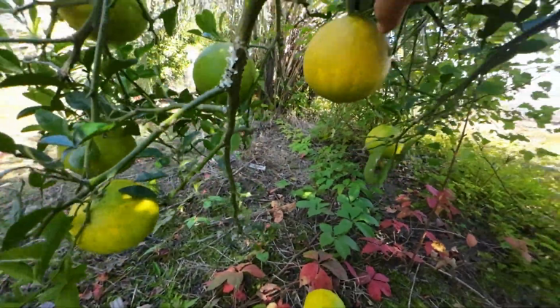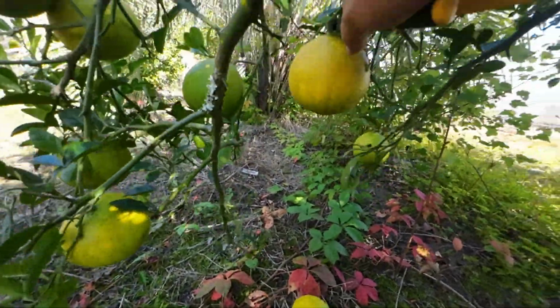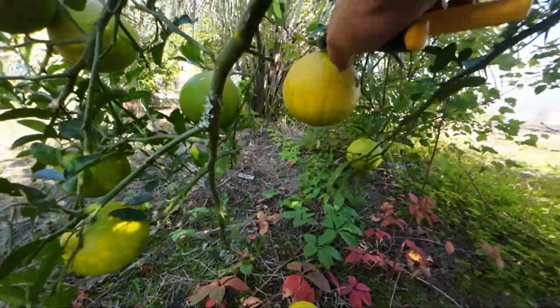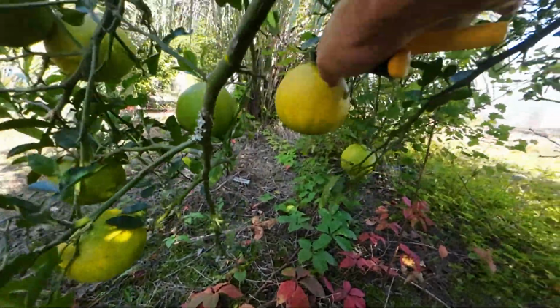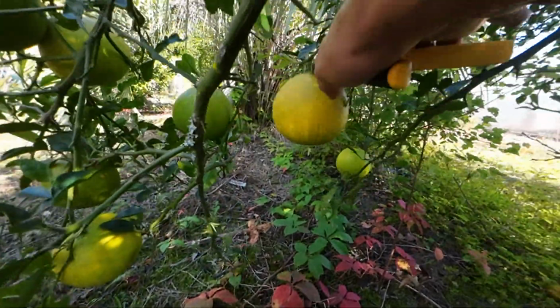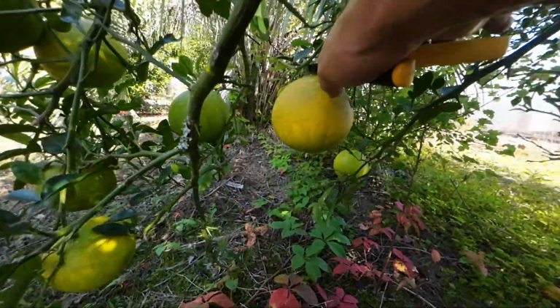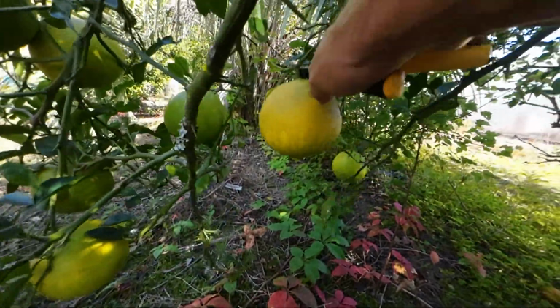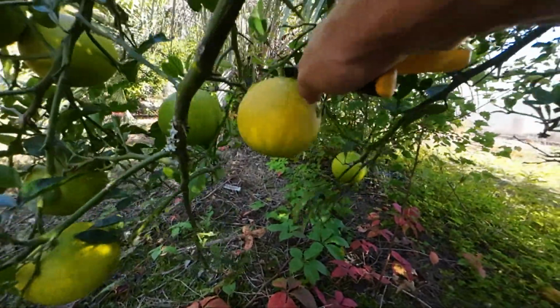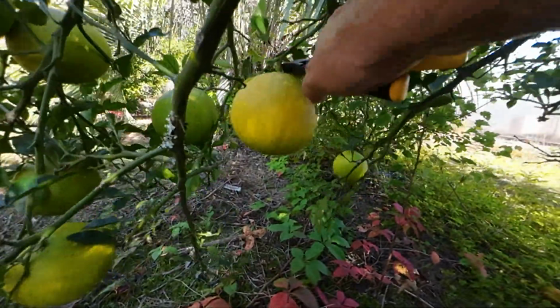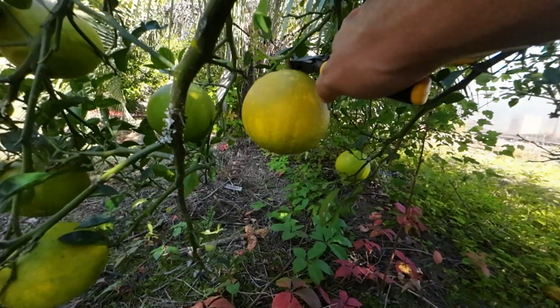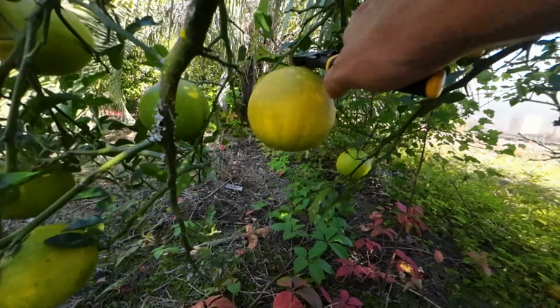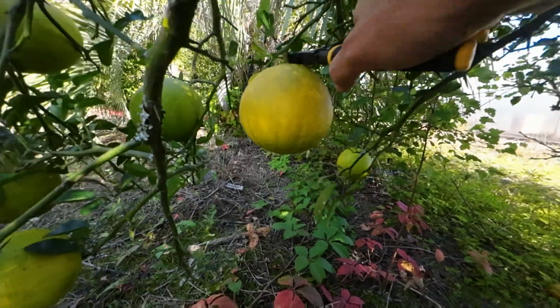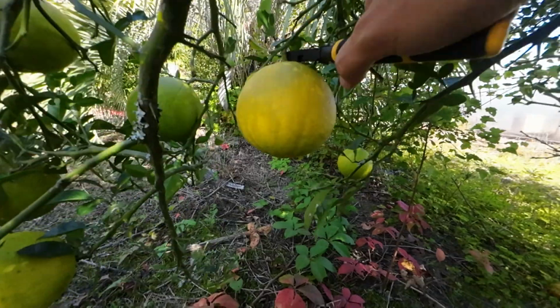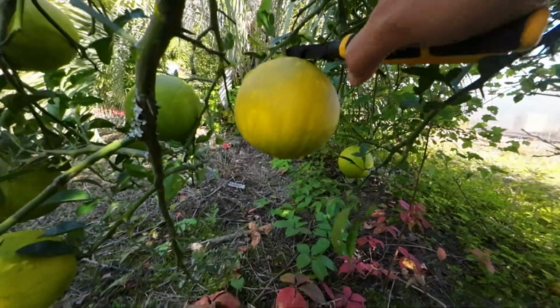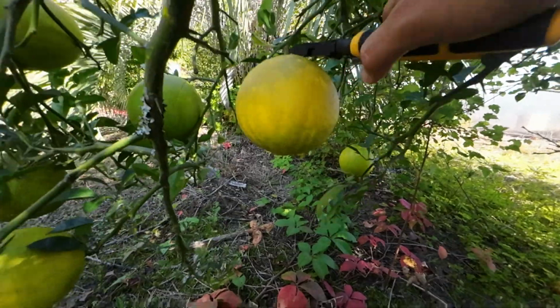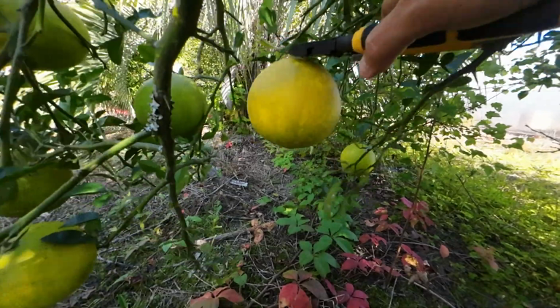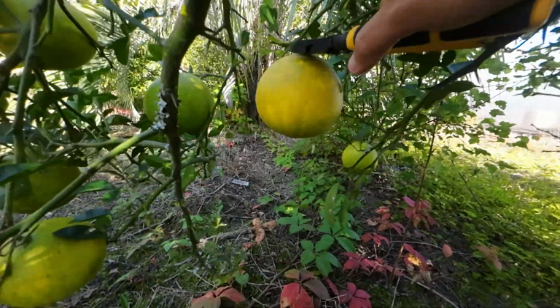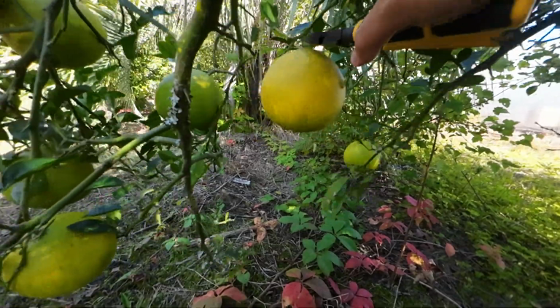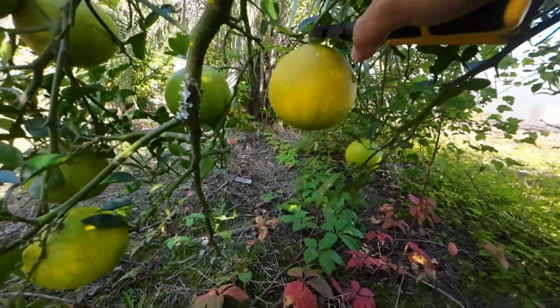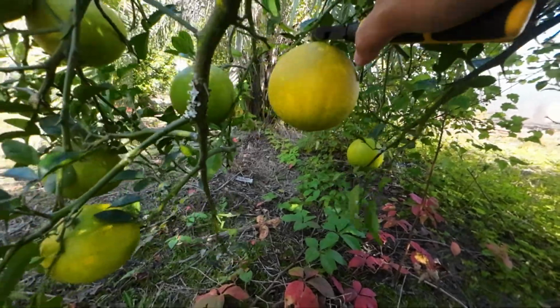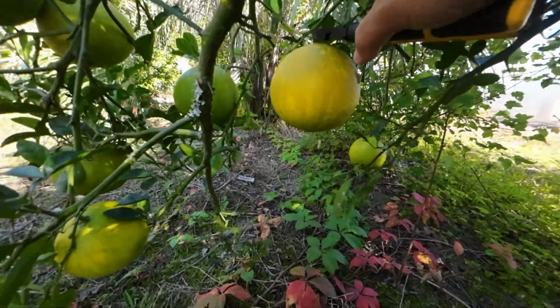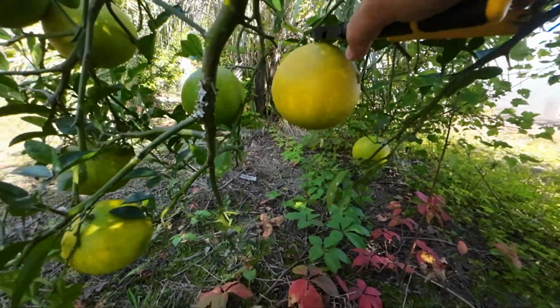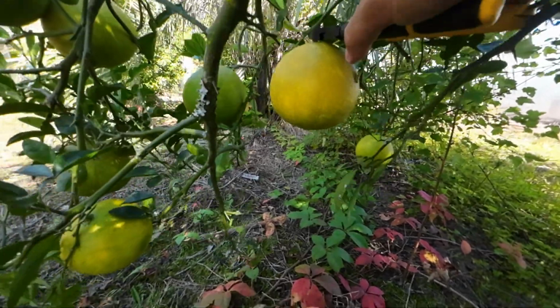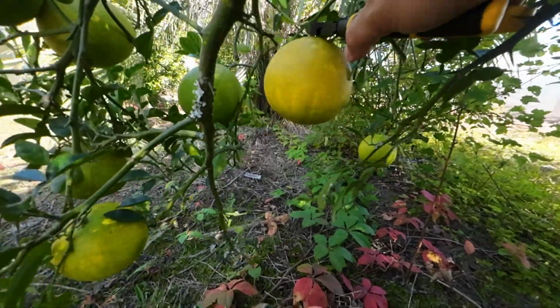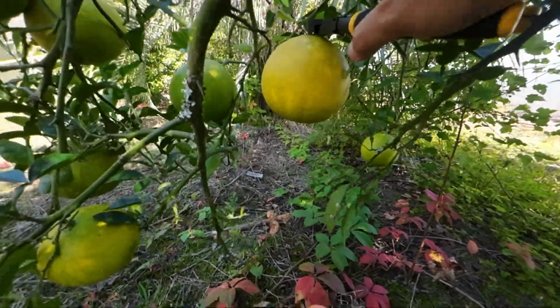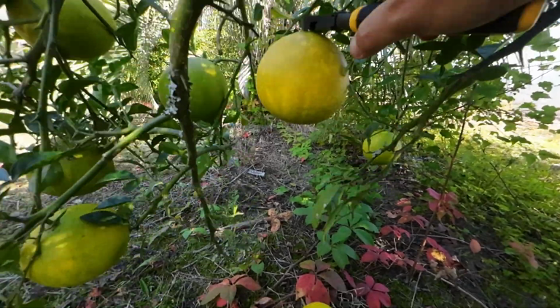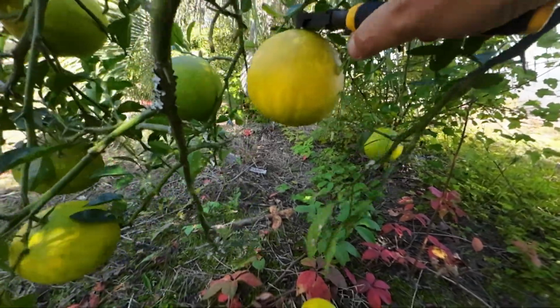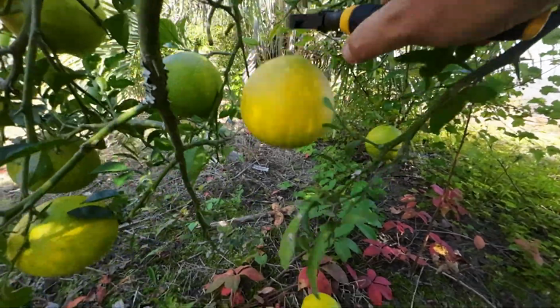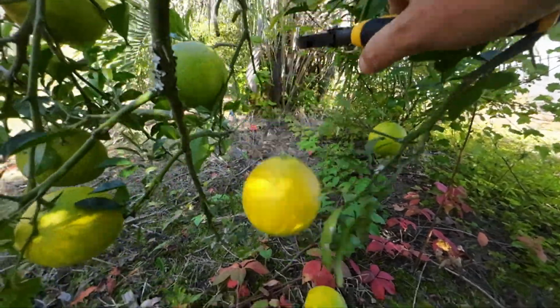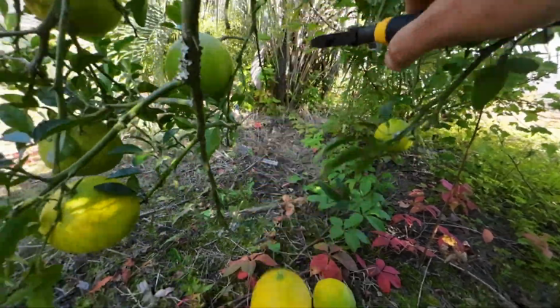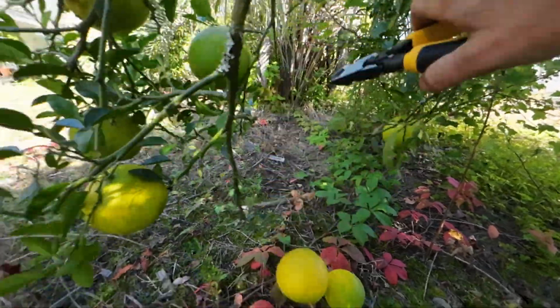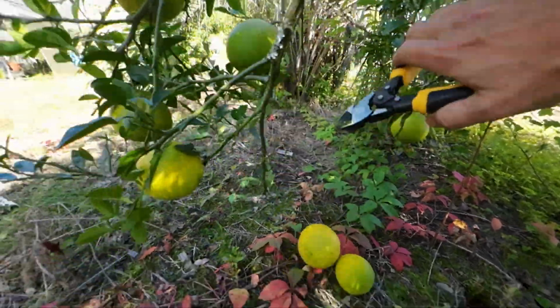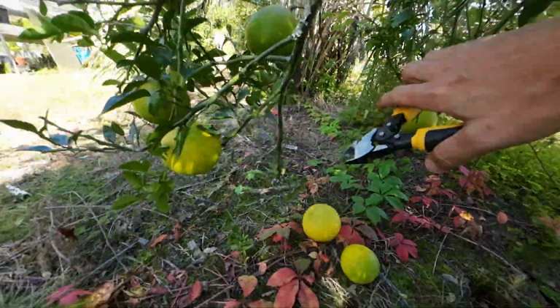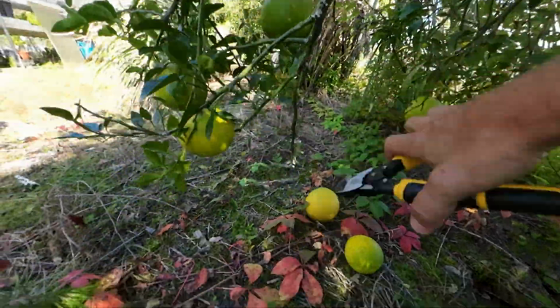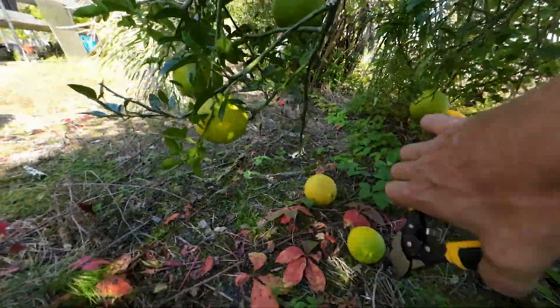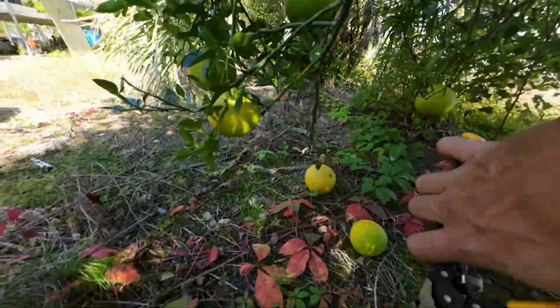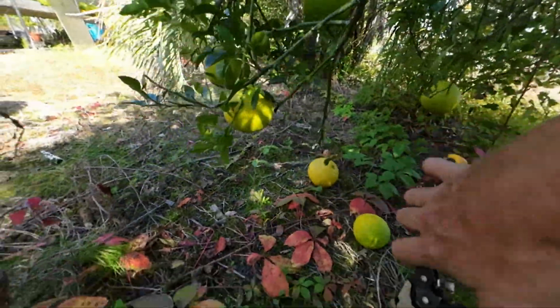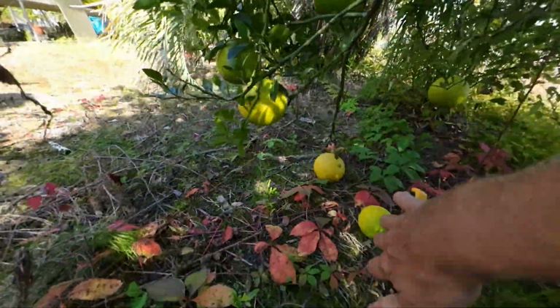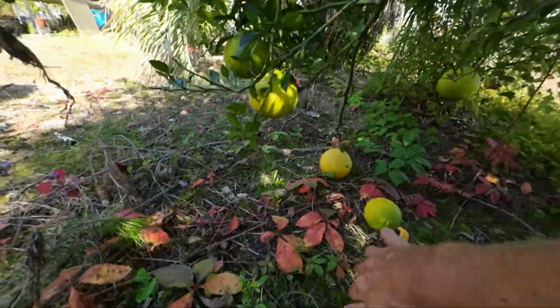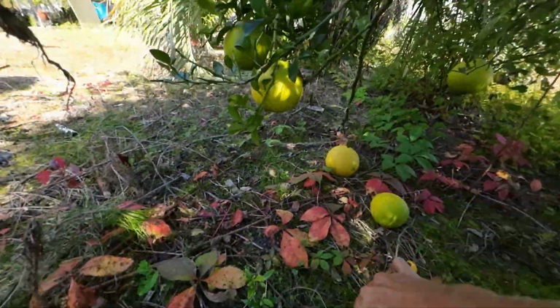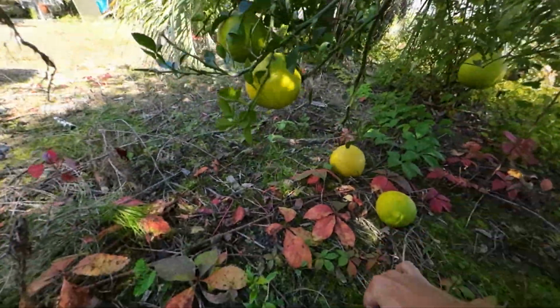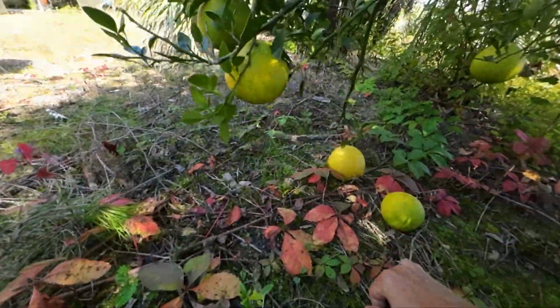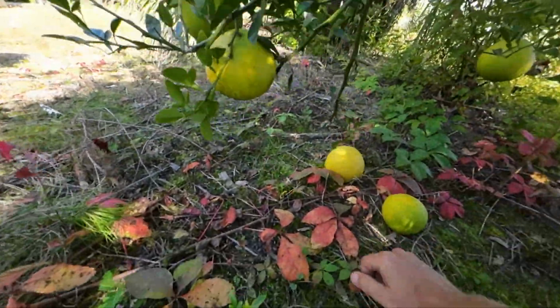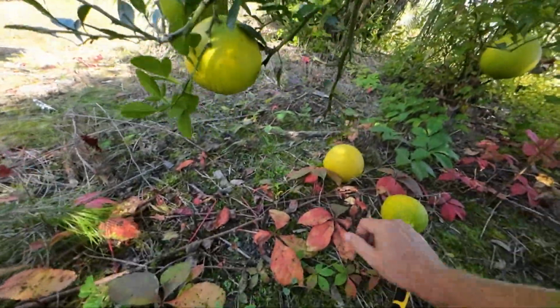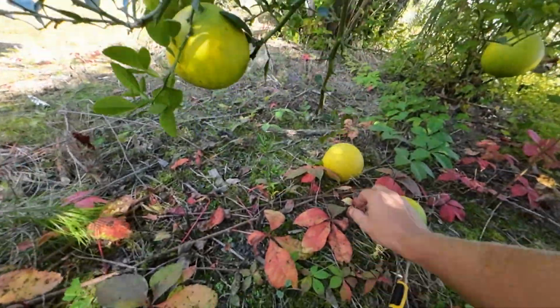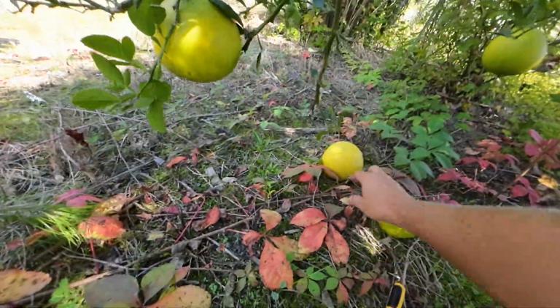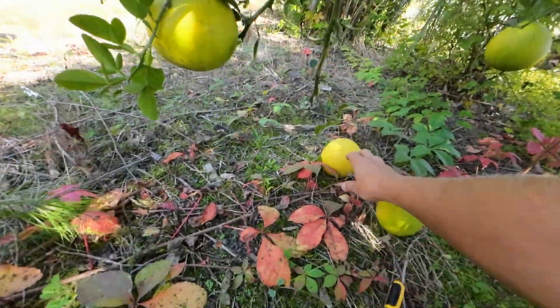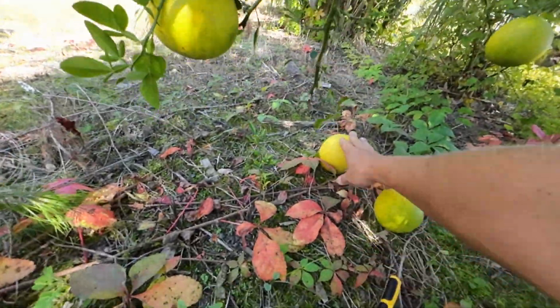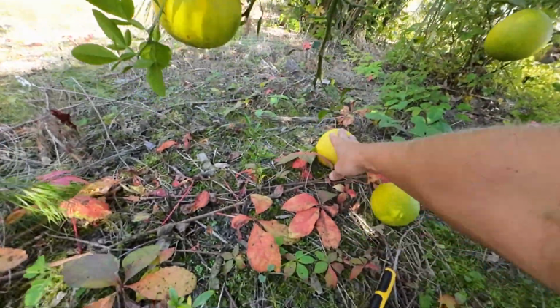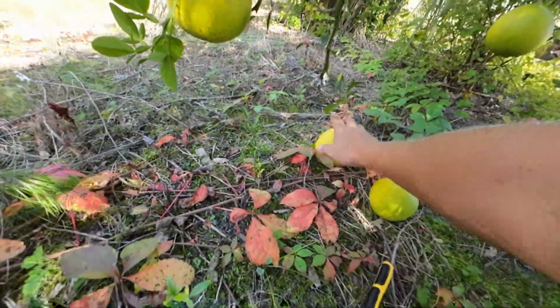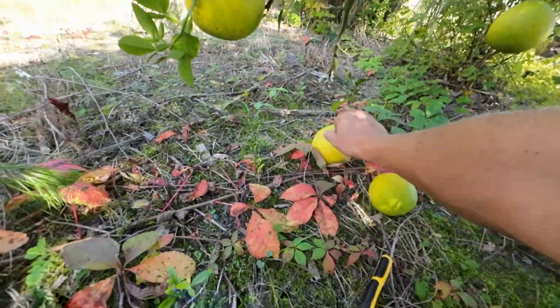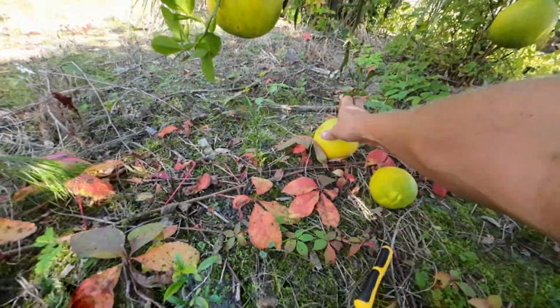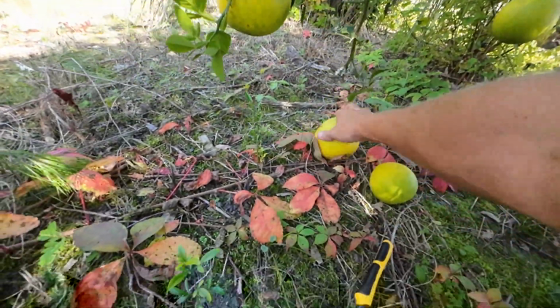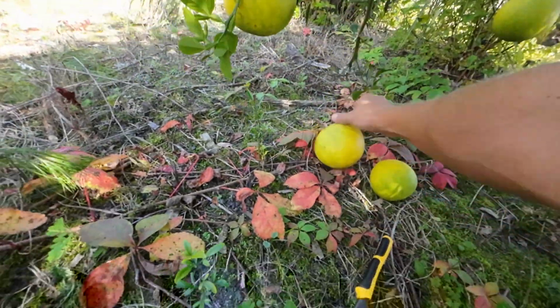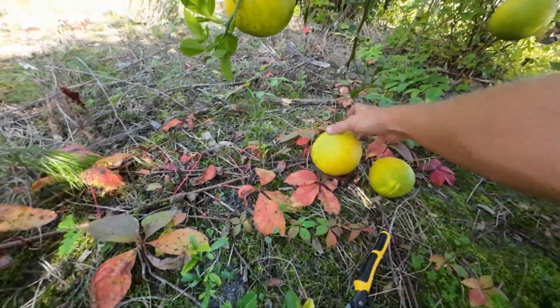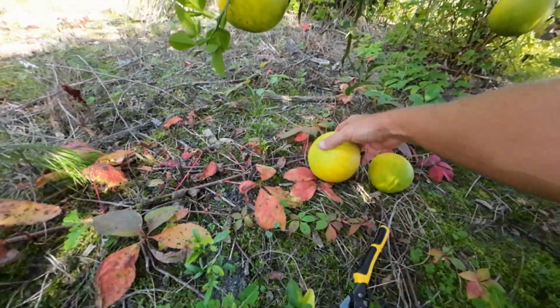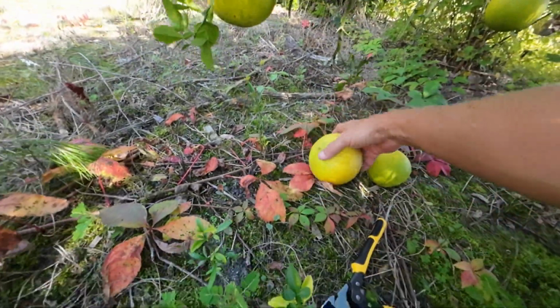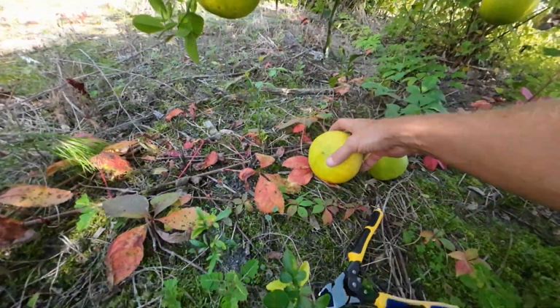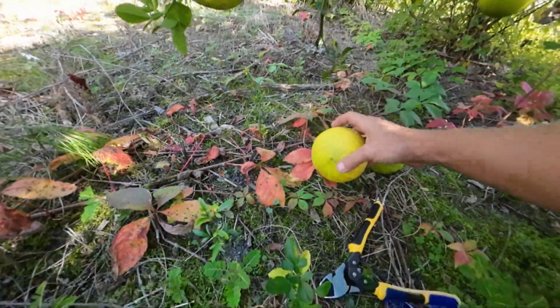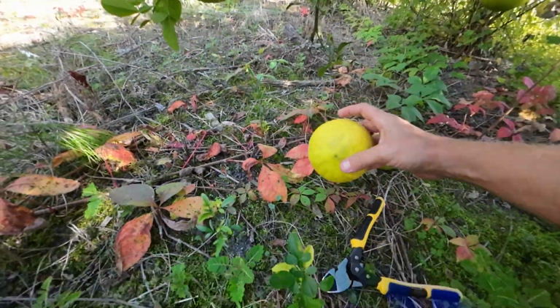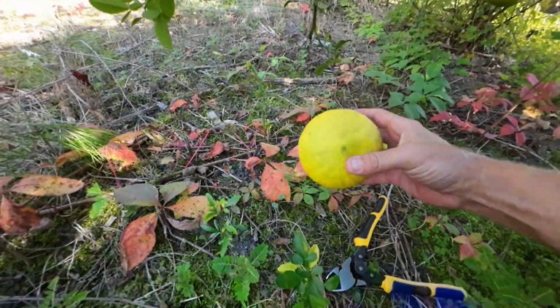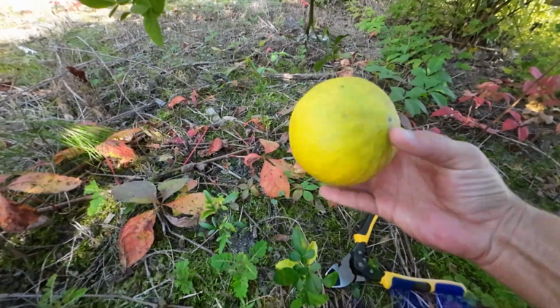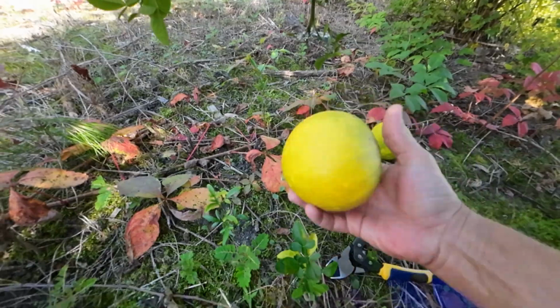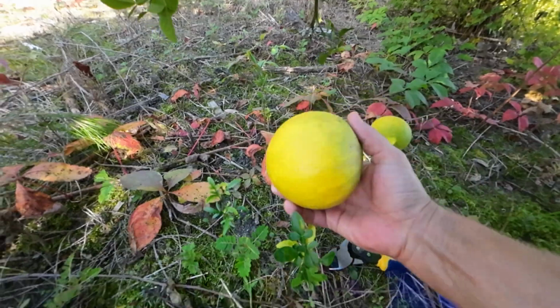How do these taste, Dan? They've got that trifoliate flavor to them that you get a chance to taste.